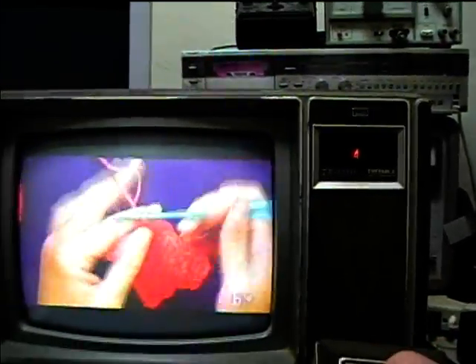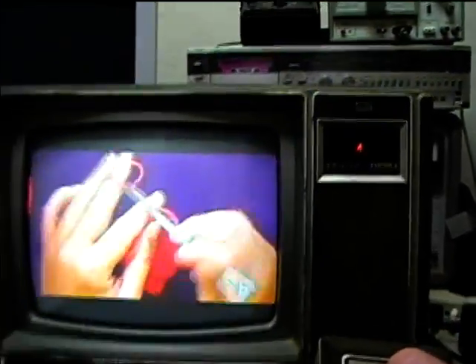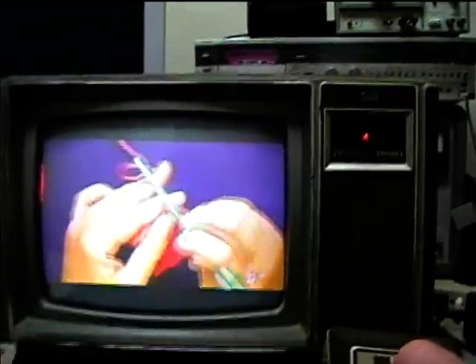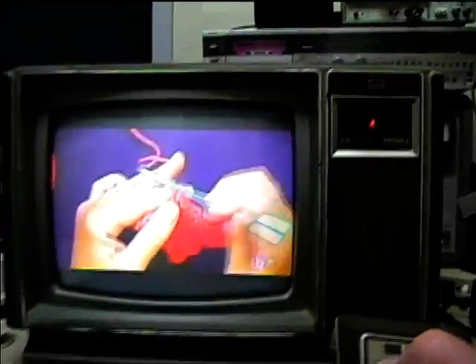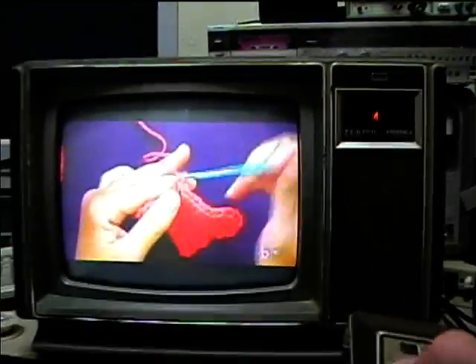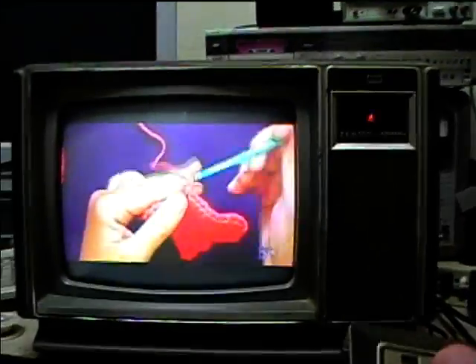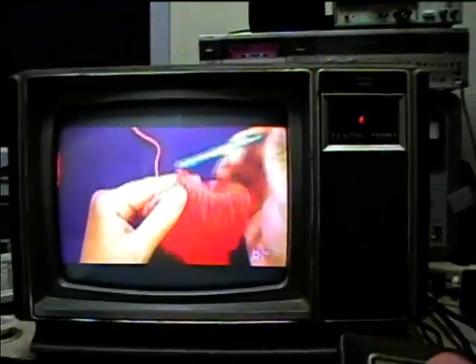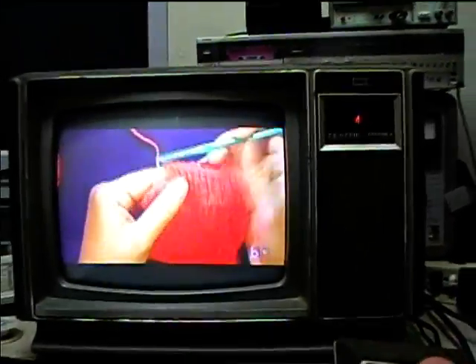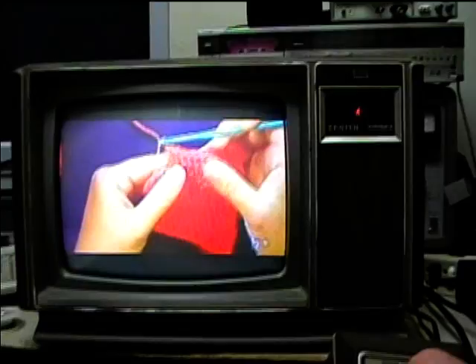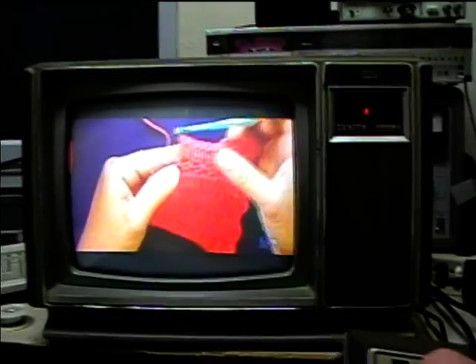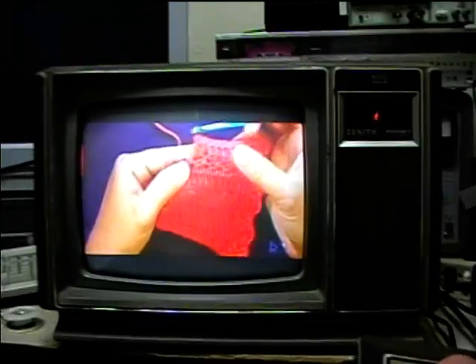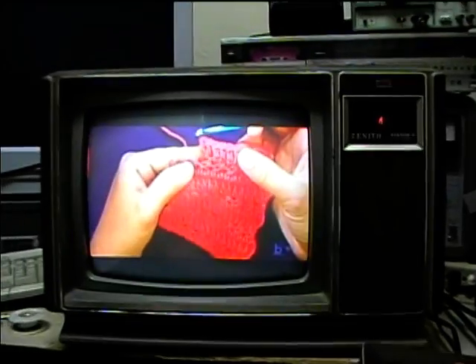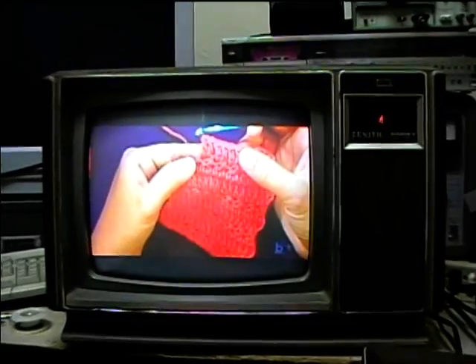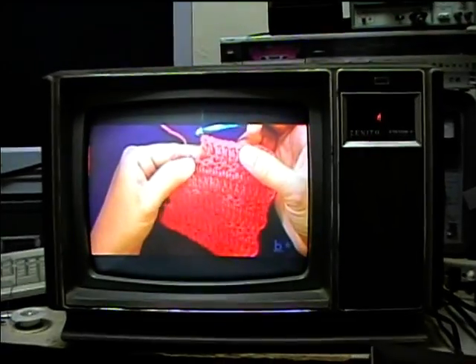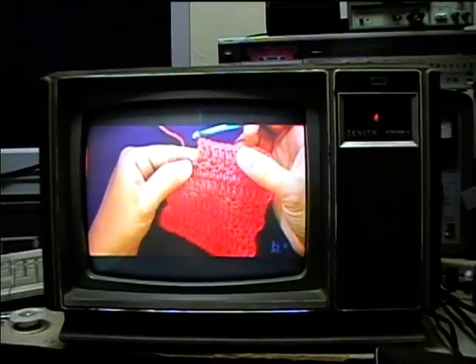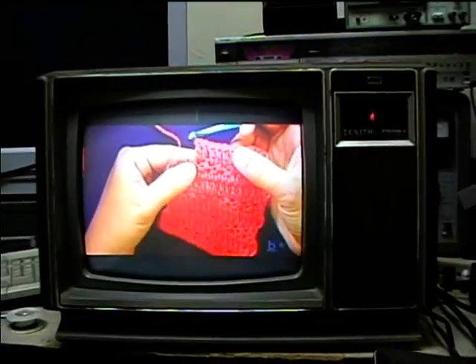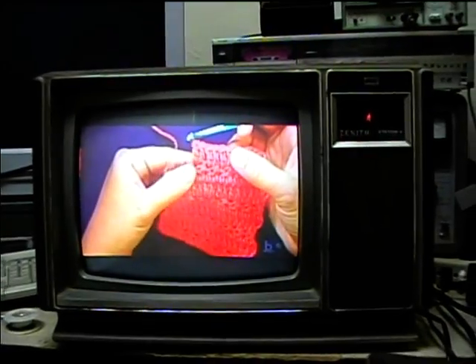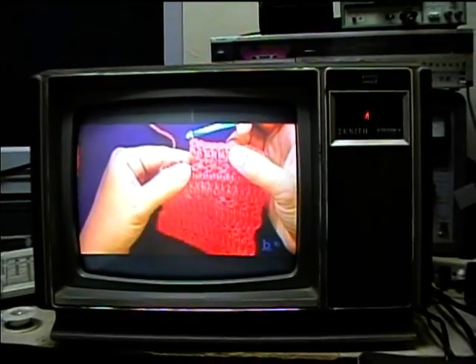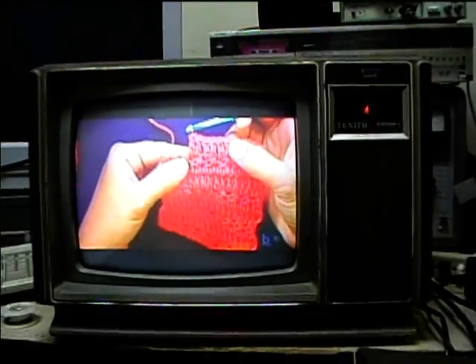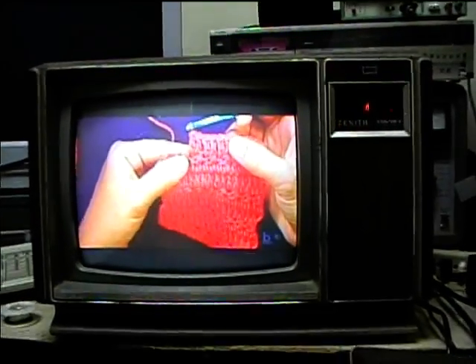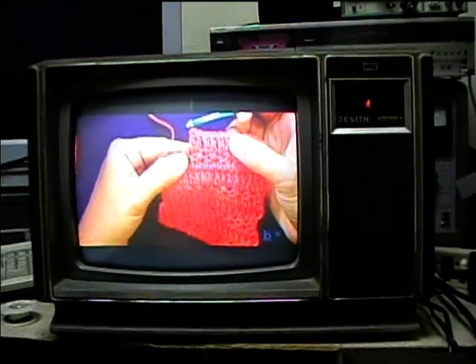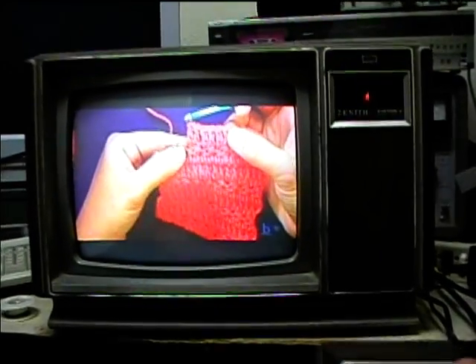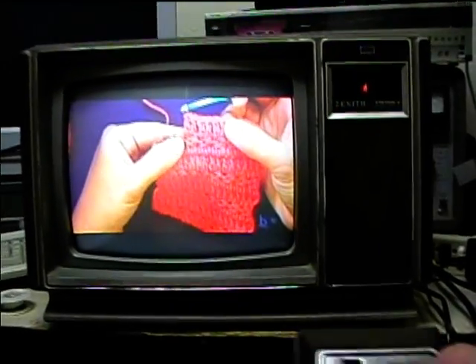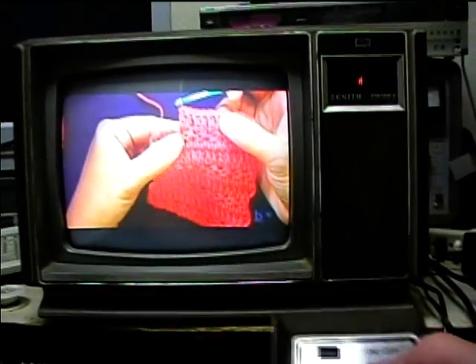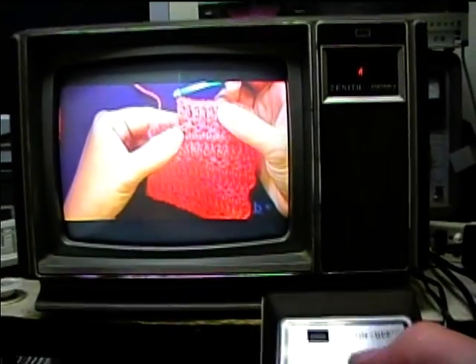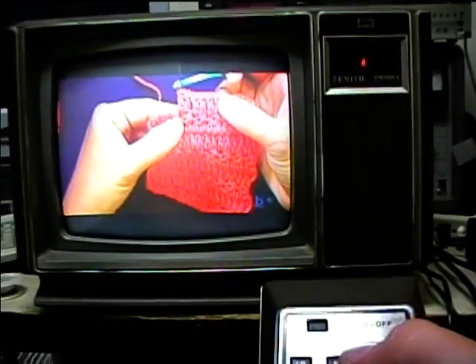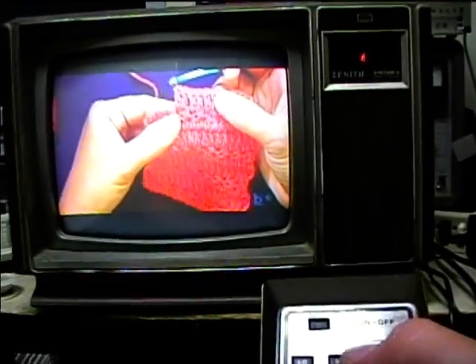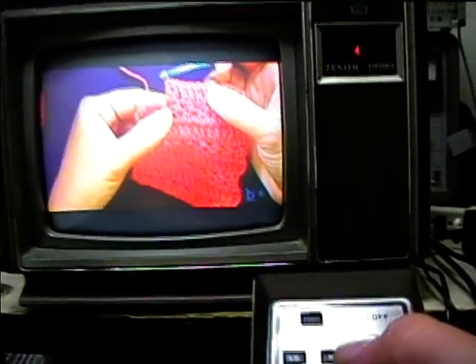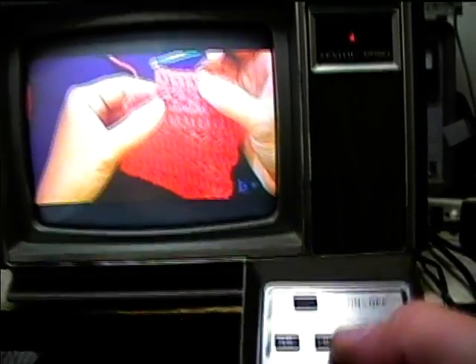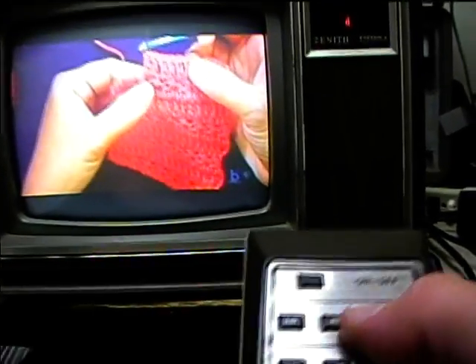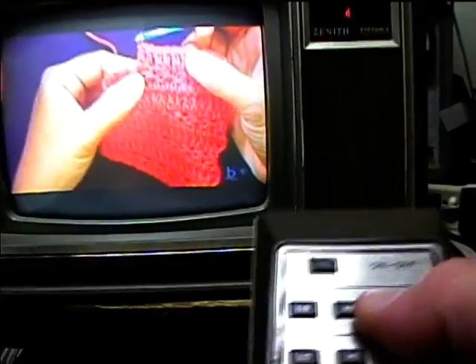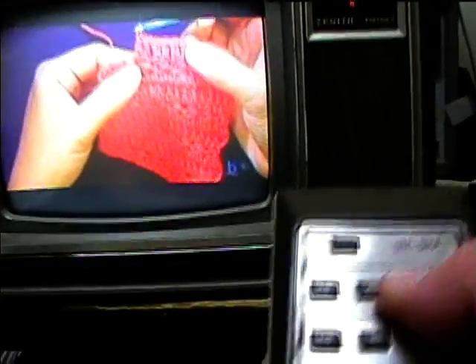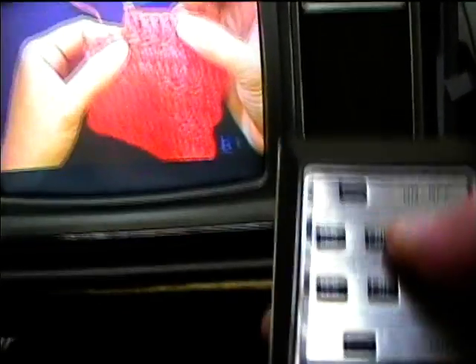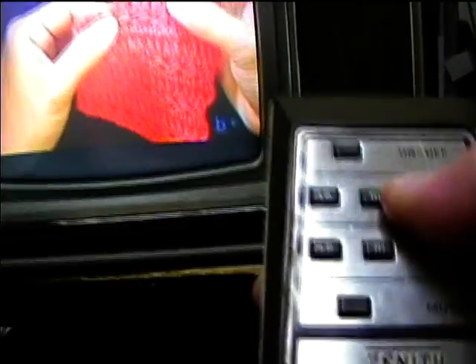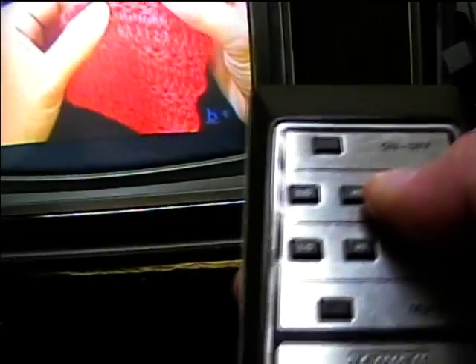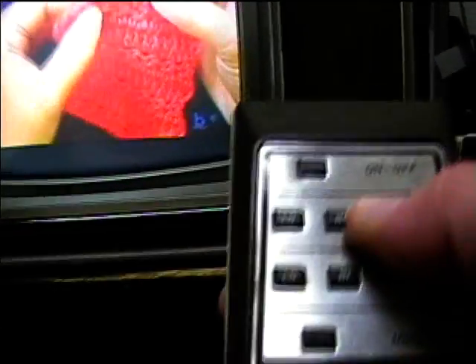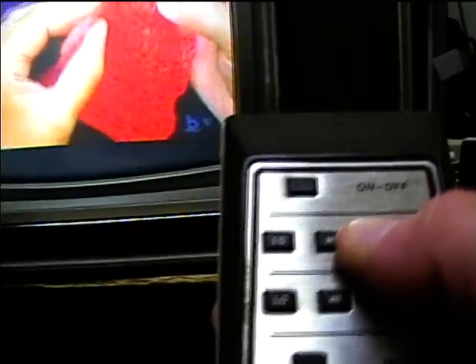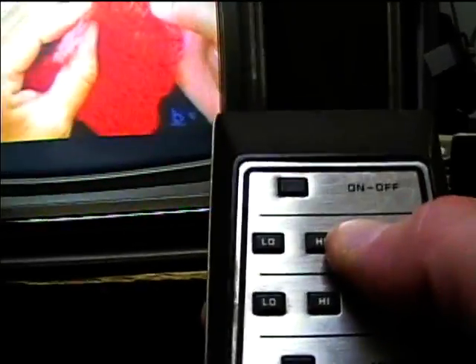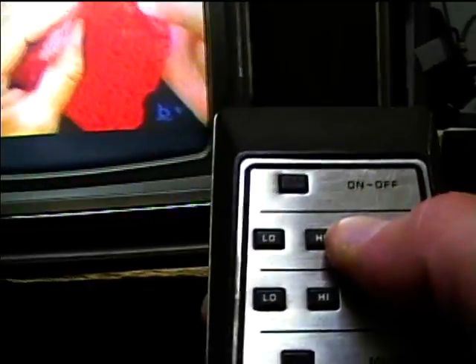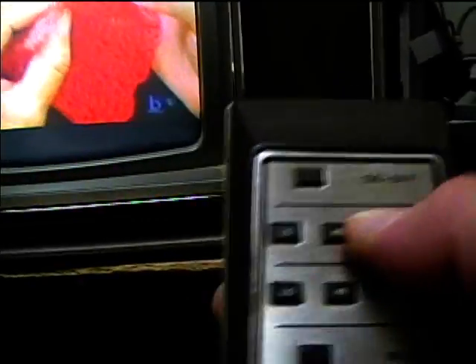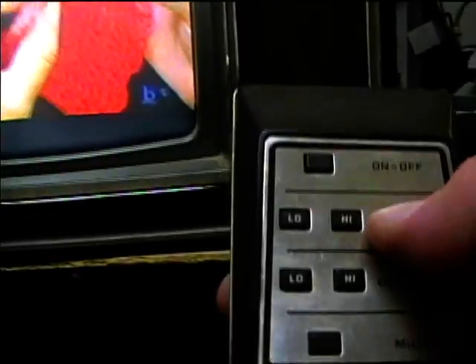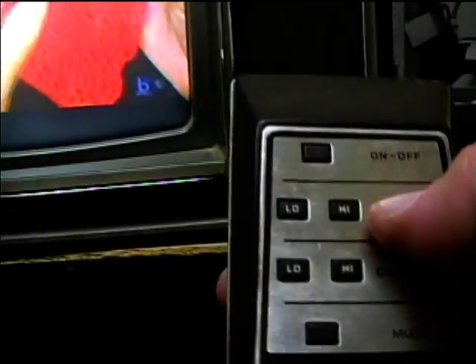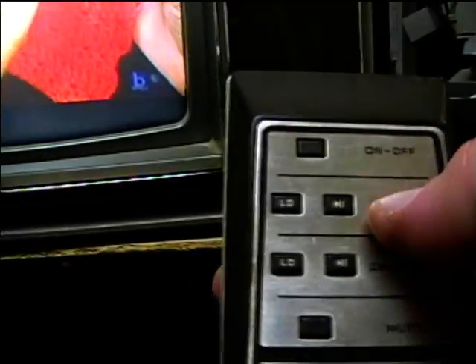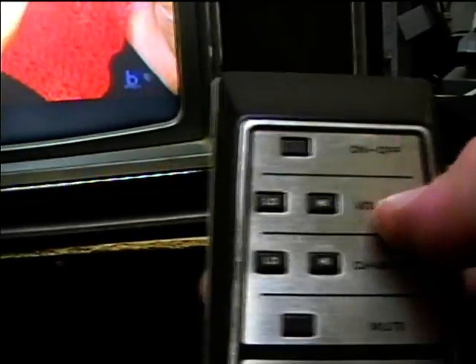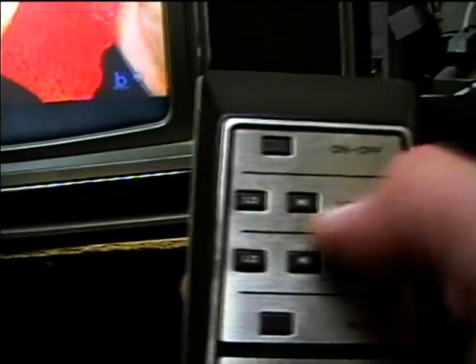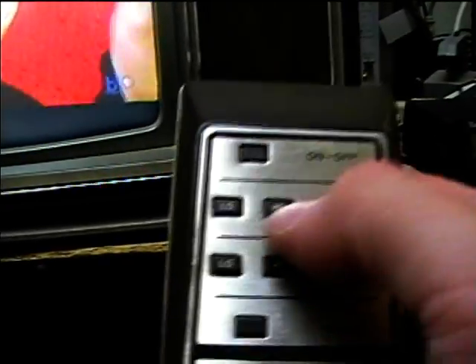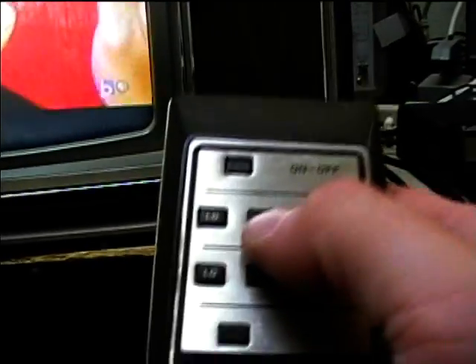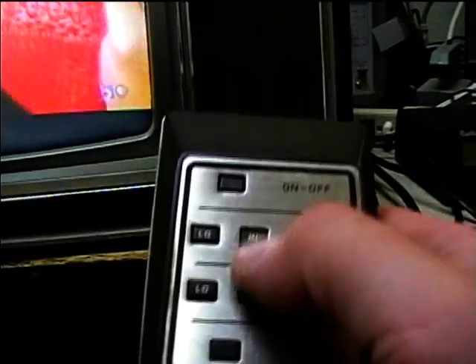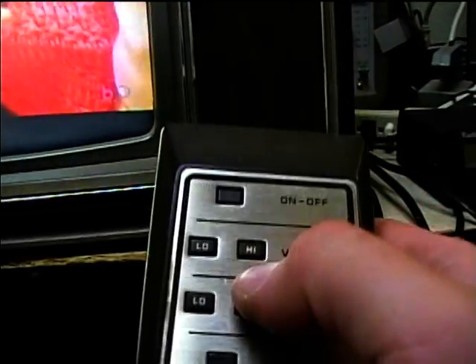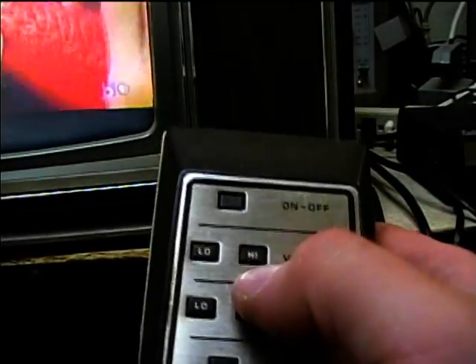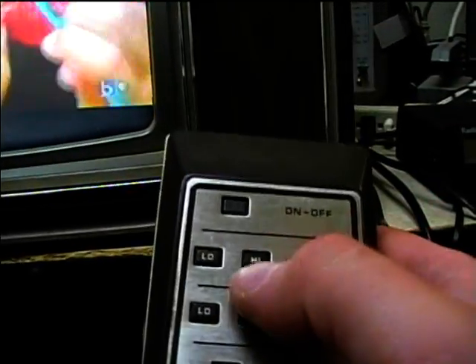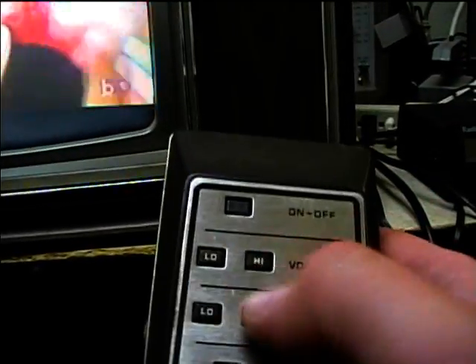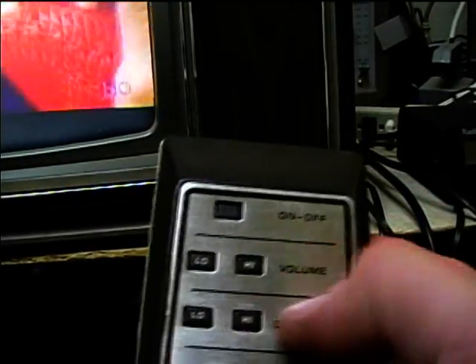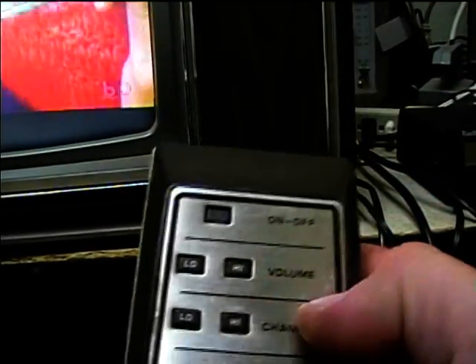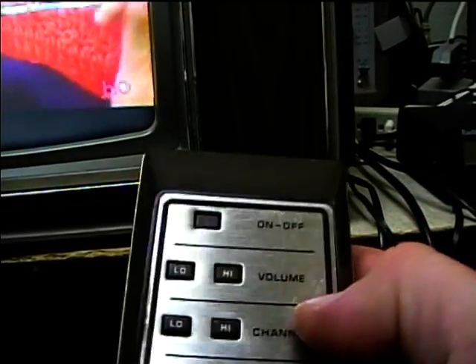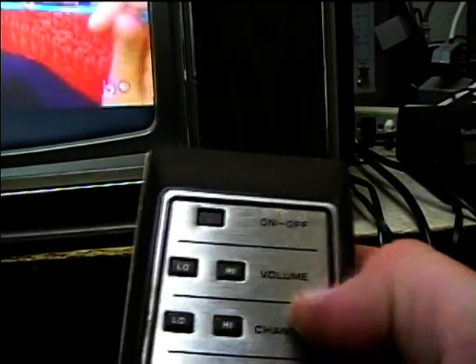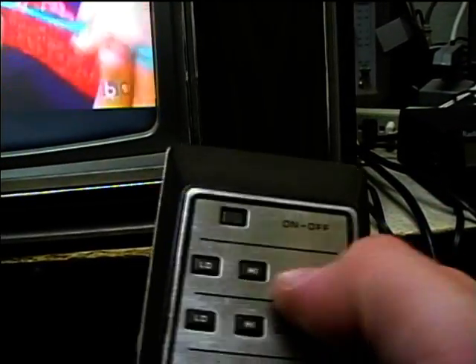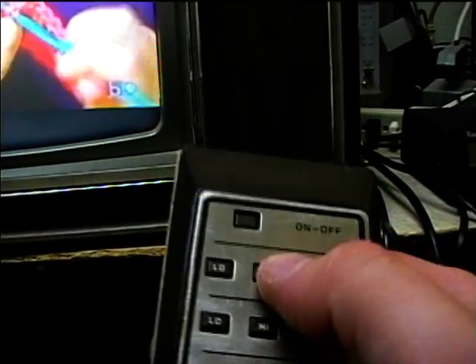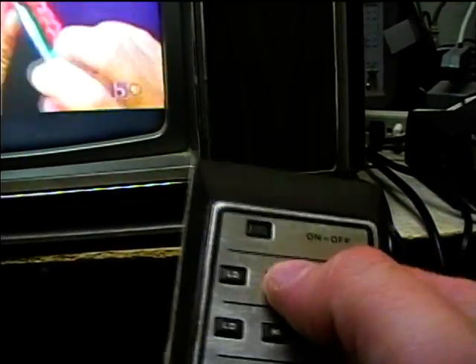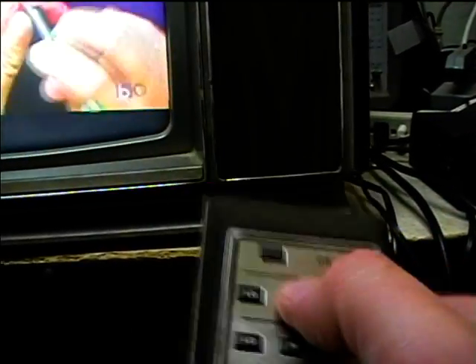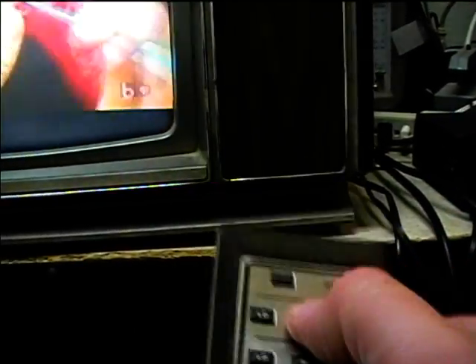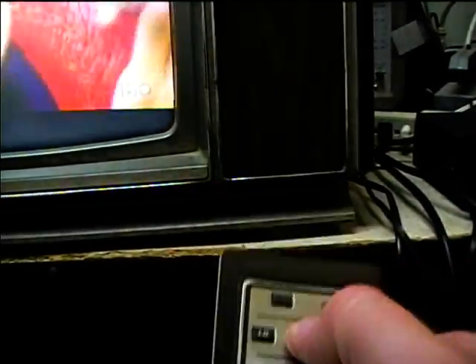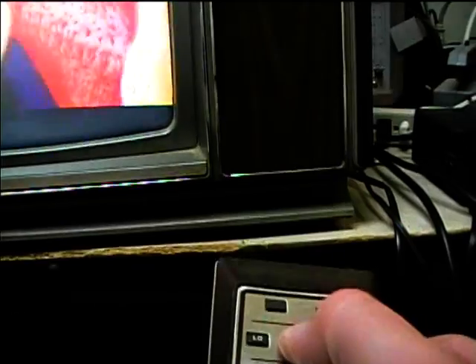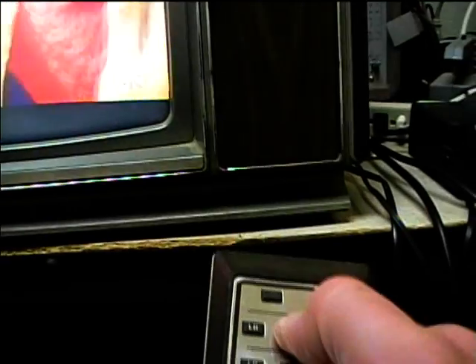We'll only use one channel at the DTV unit. It's just the volume here.